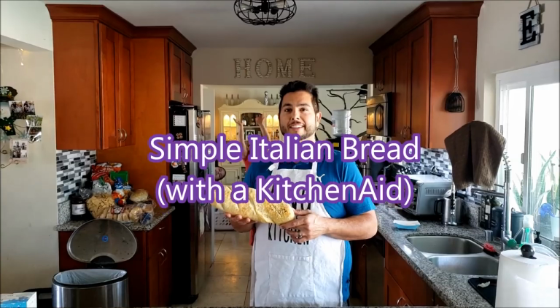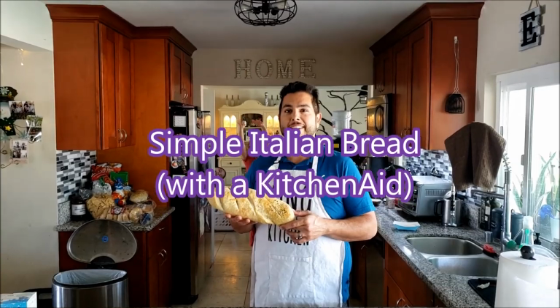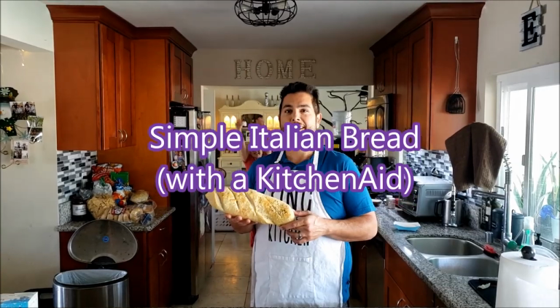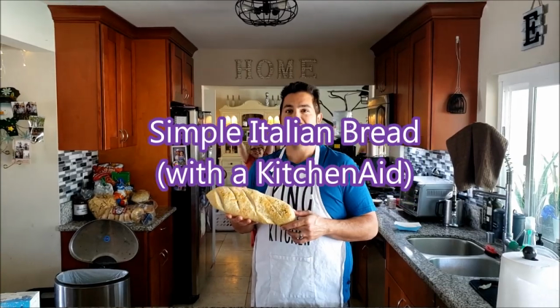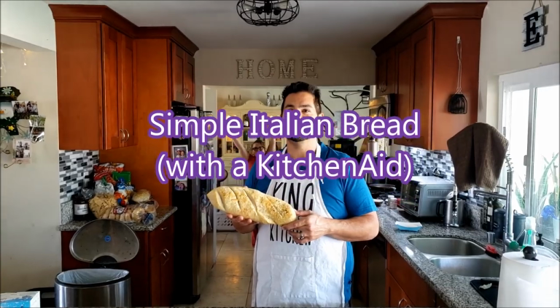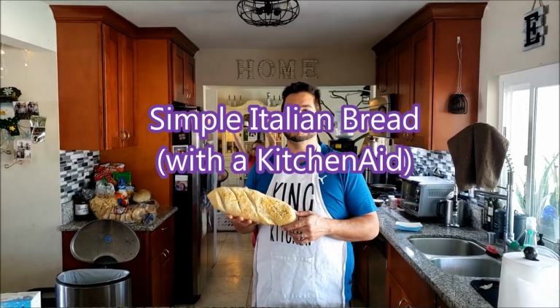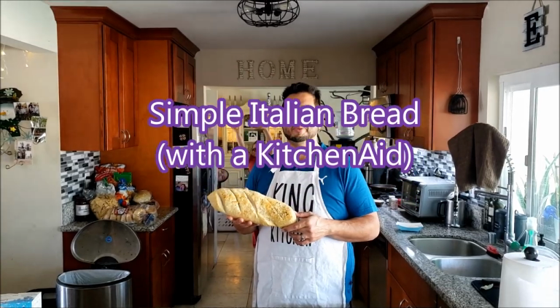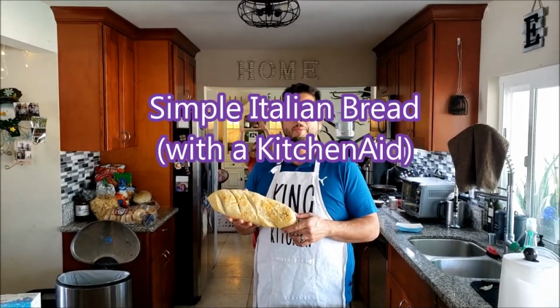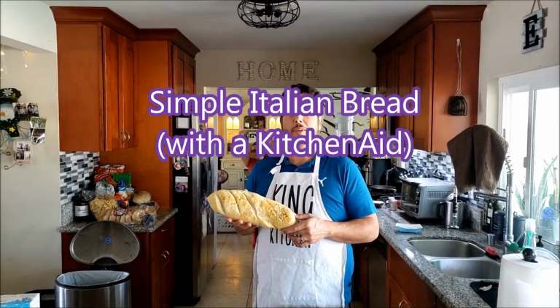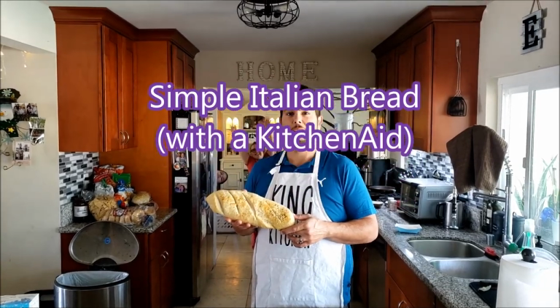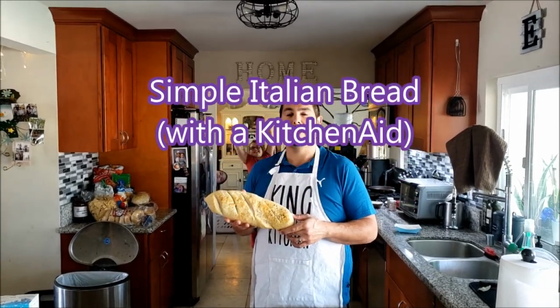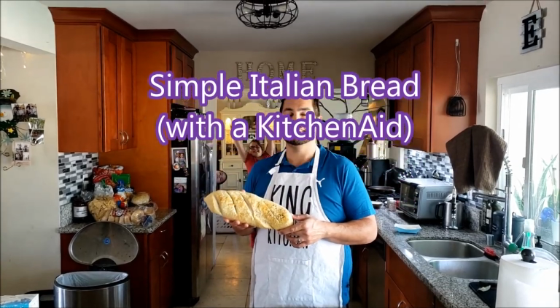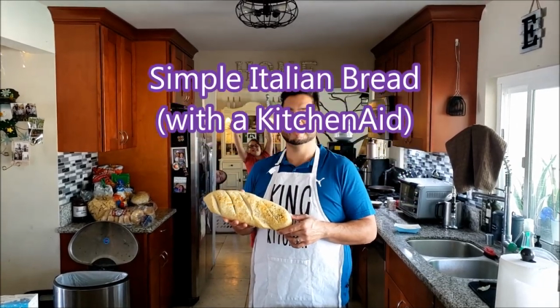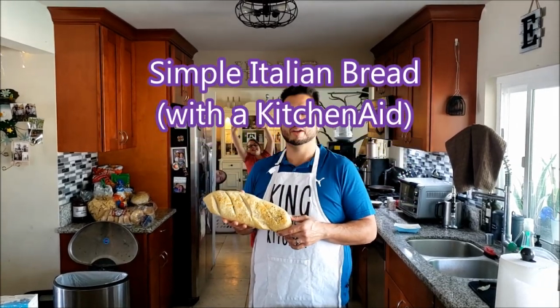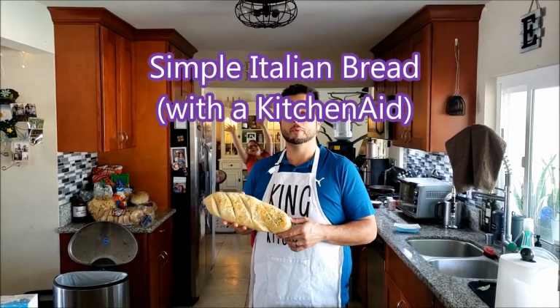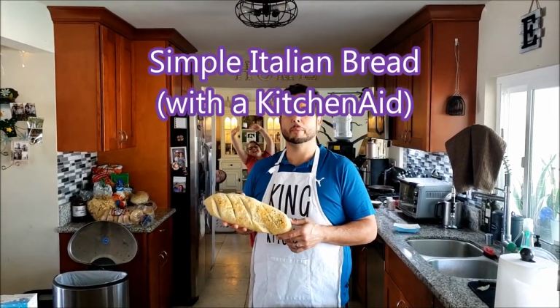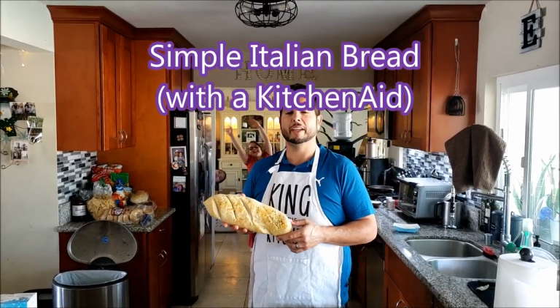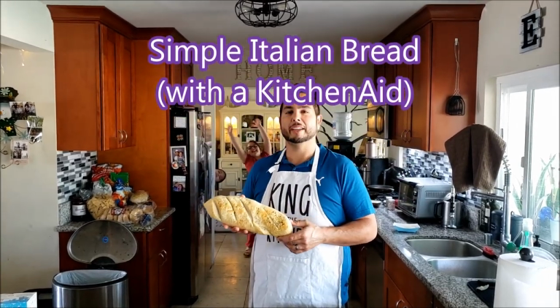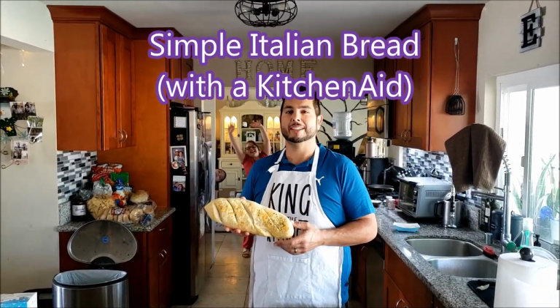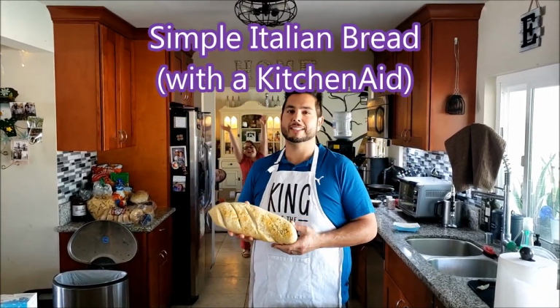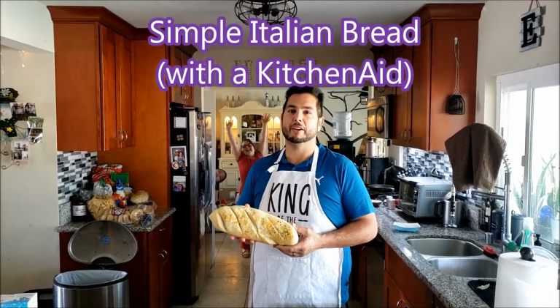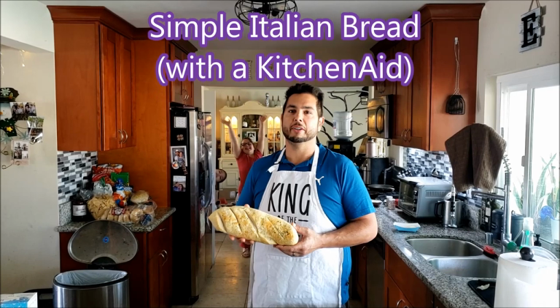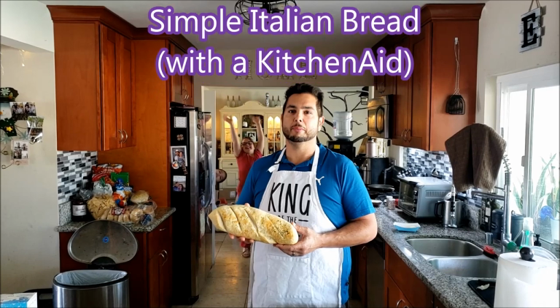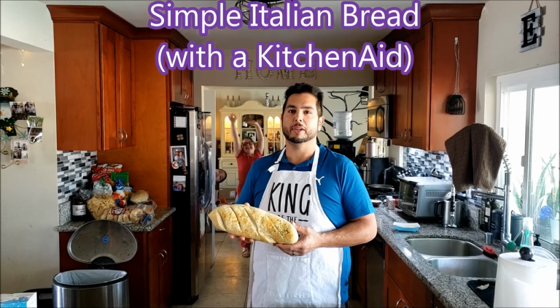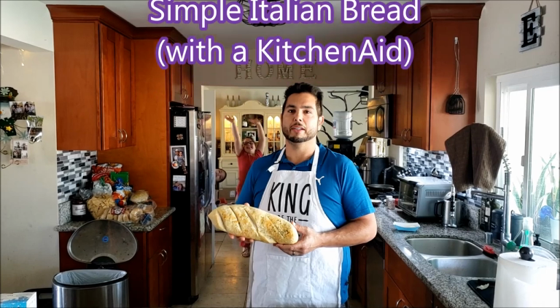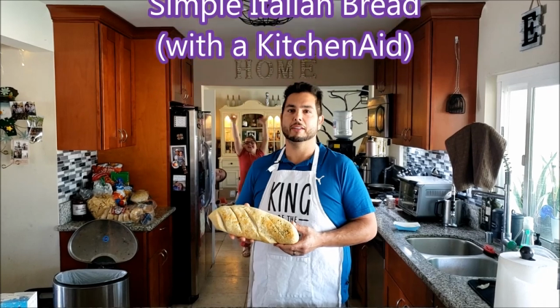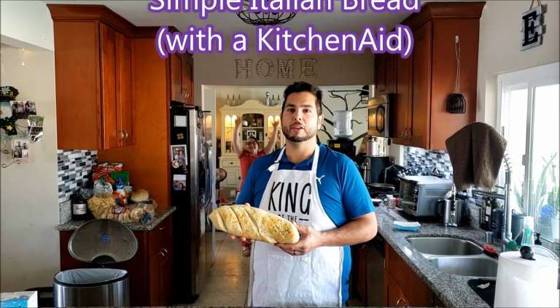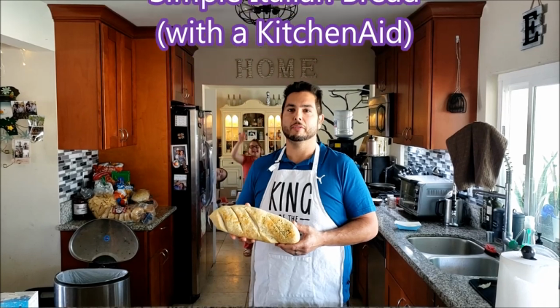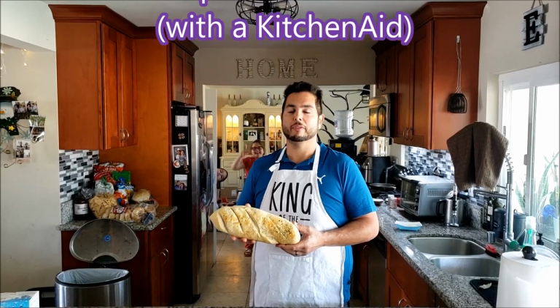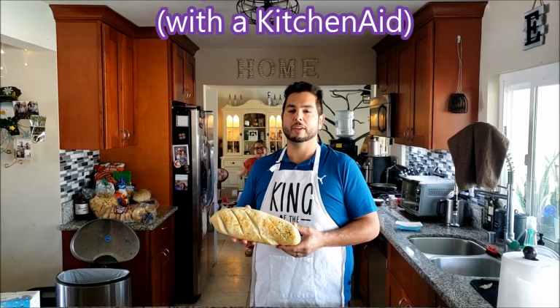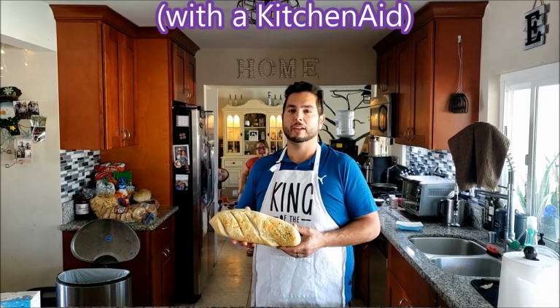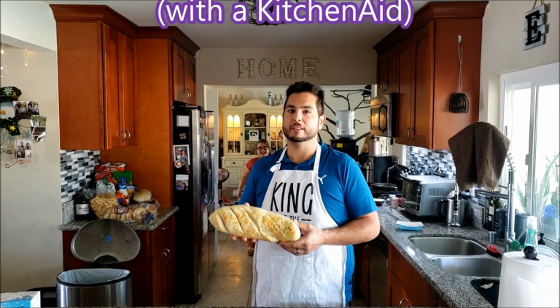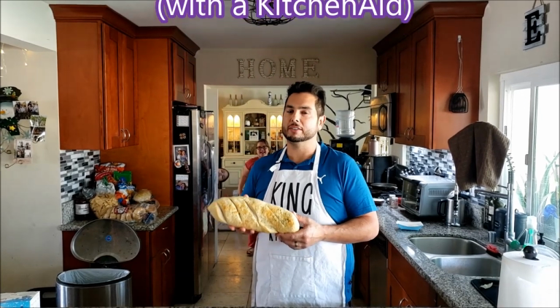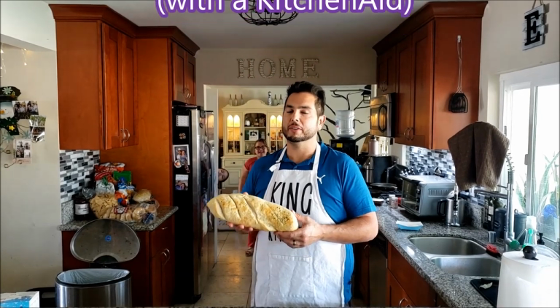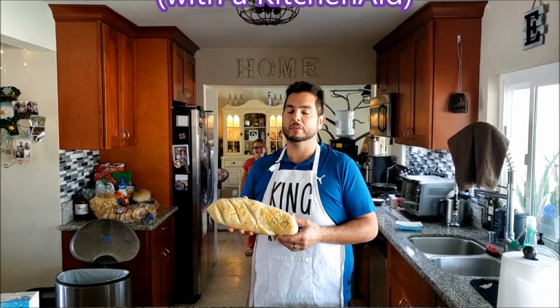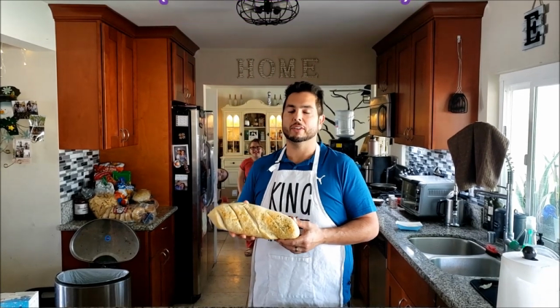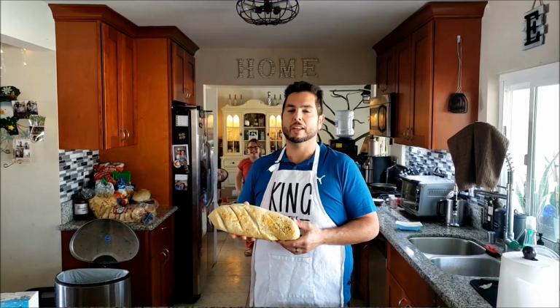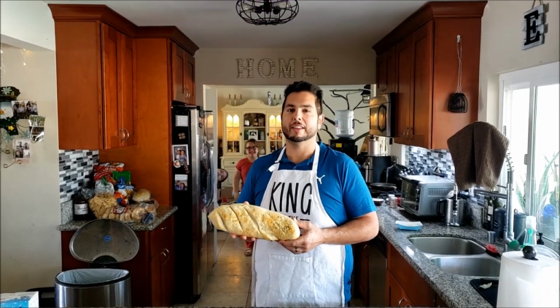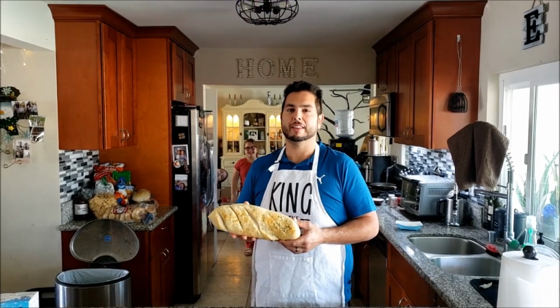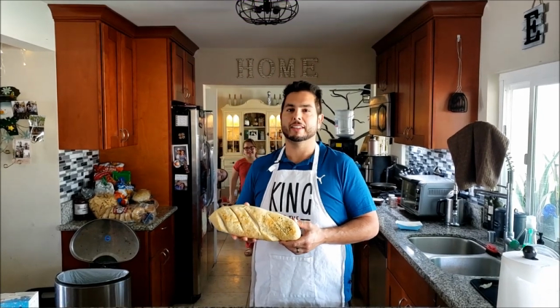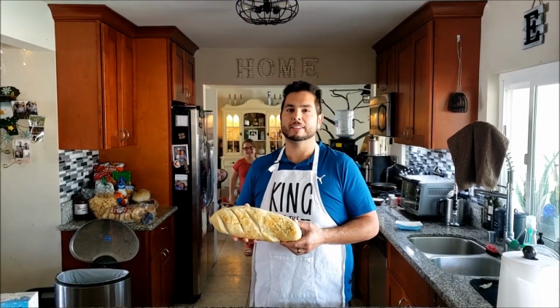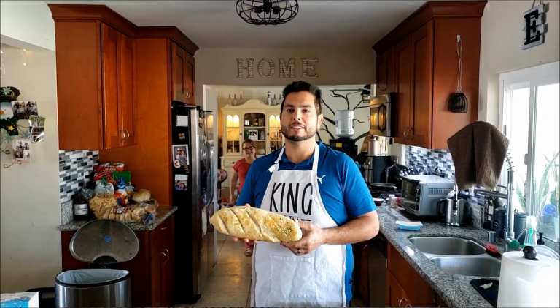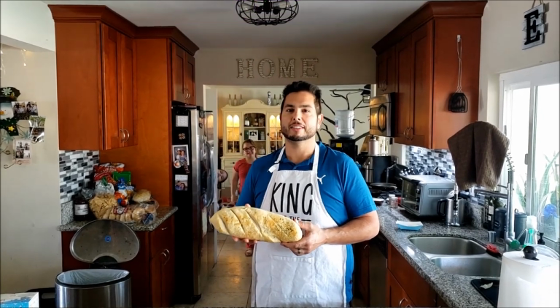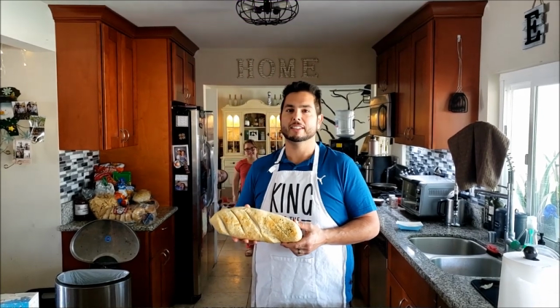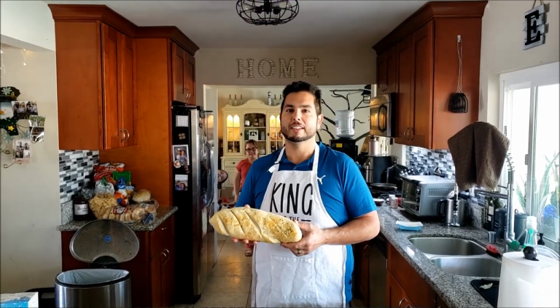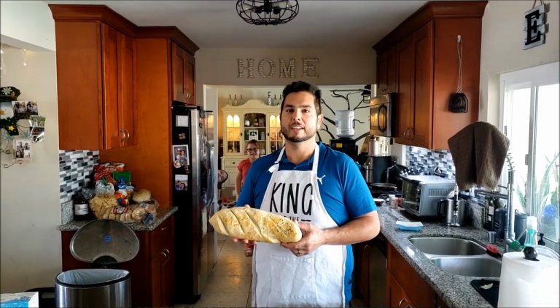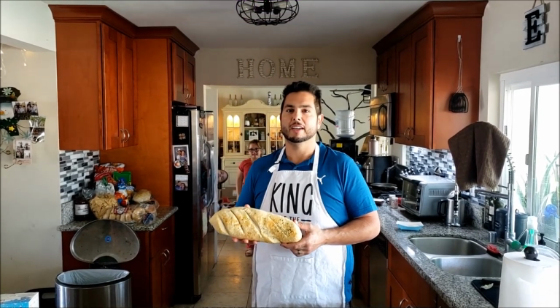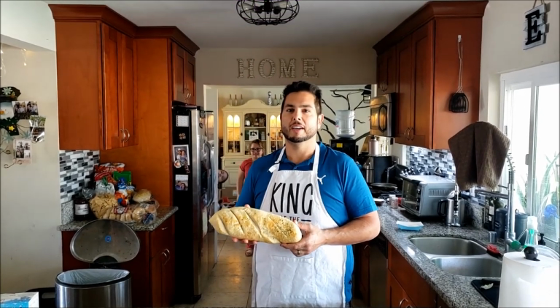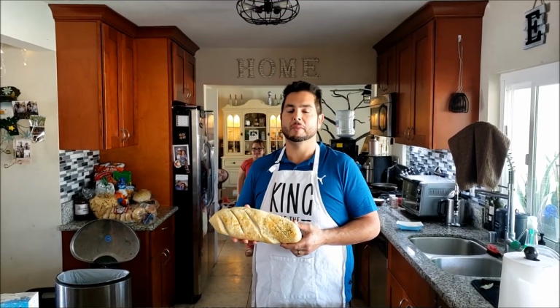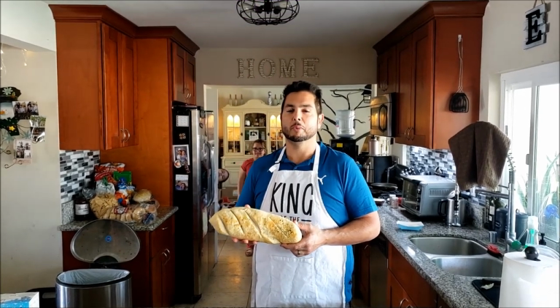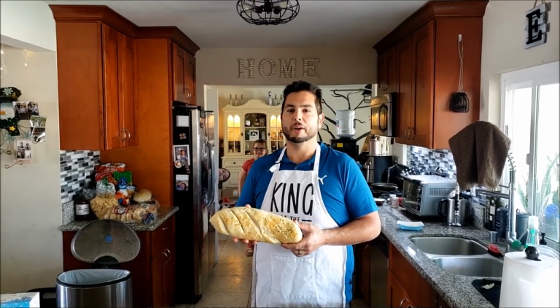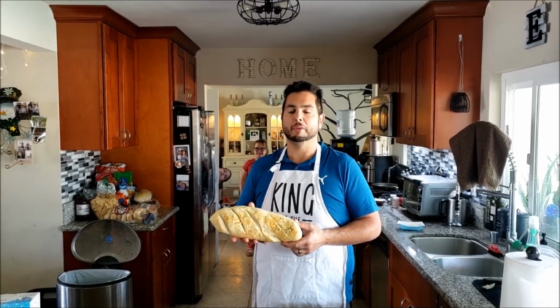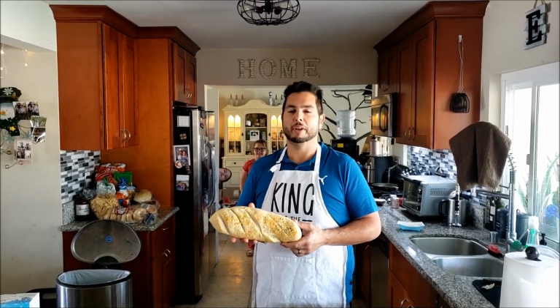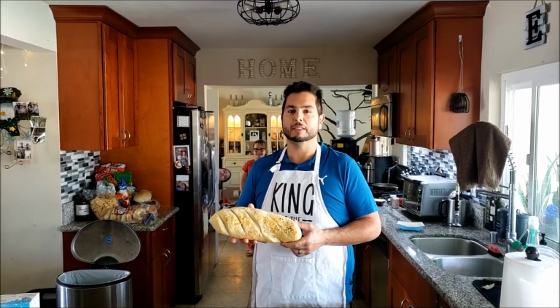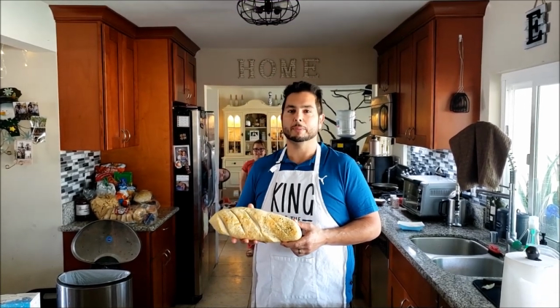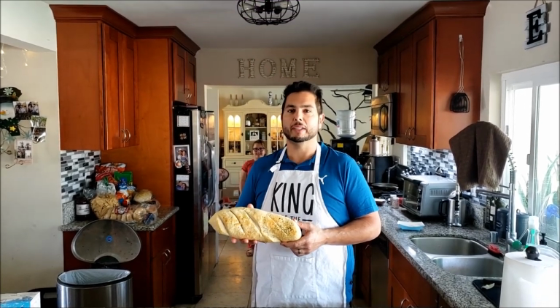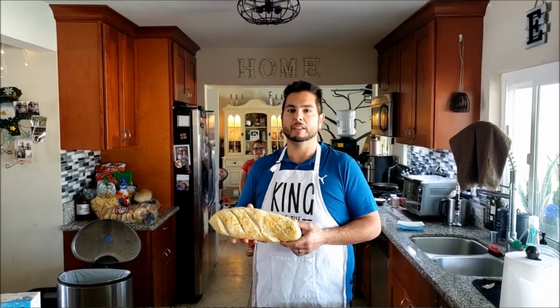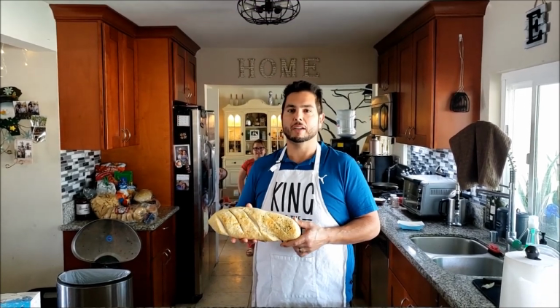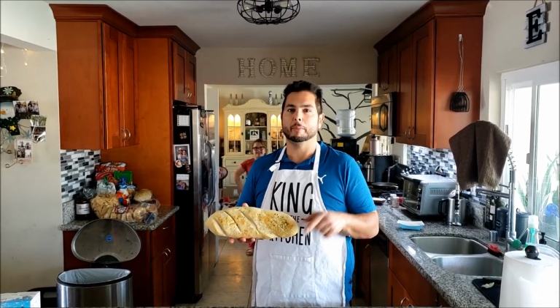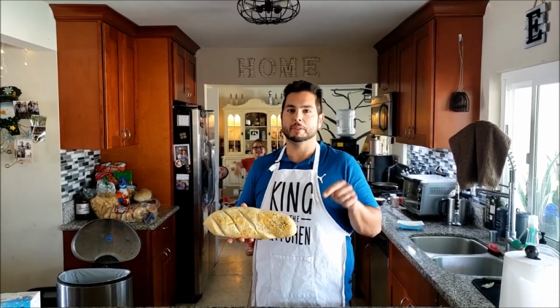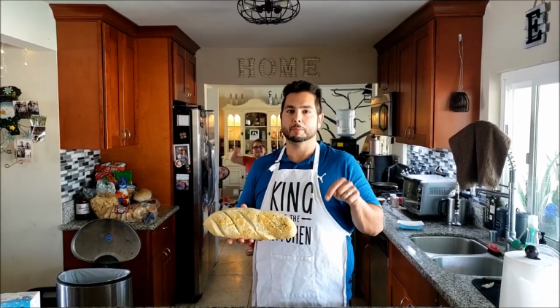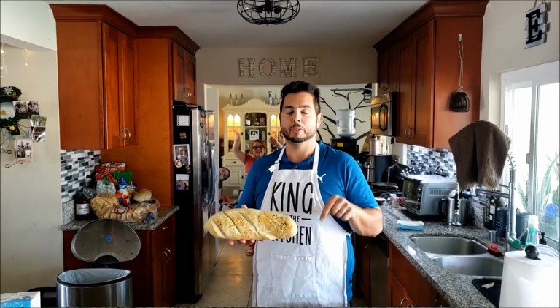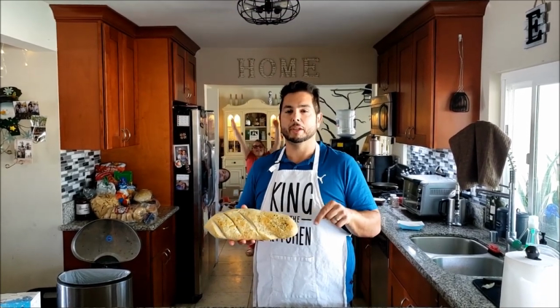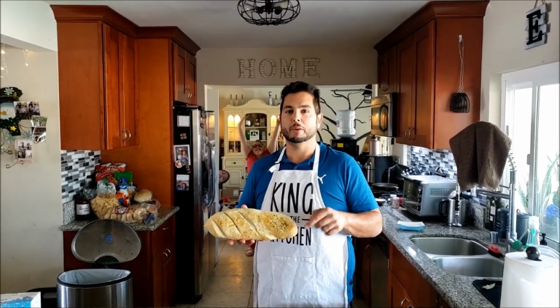Hey YouTube! Today we're making an Italian bread loaf. It's good for a lot of things. We'll have the recipe in the comments below.